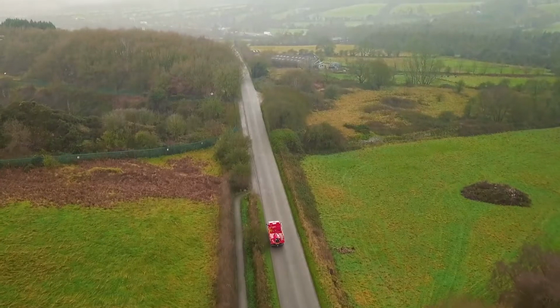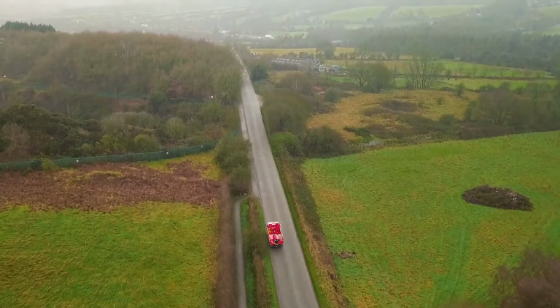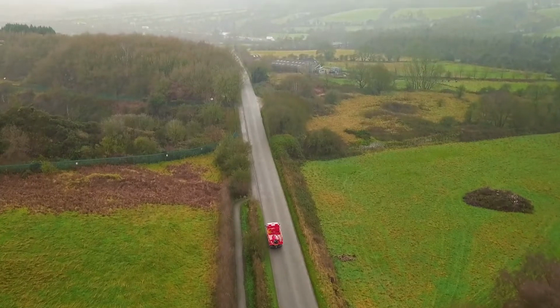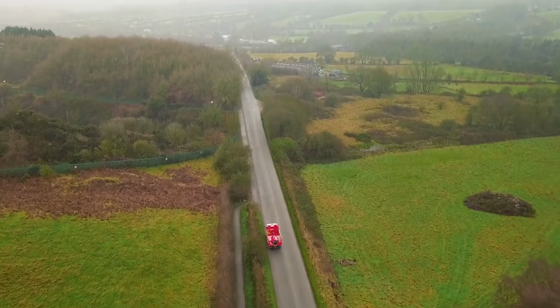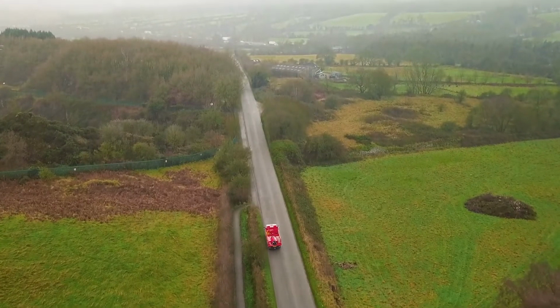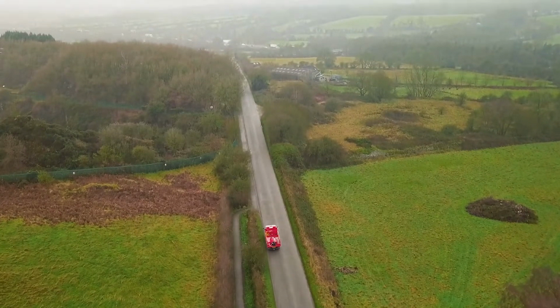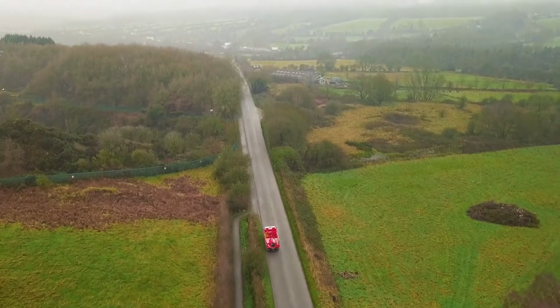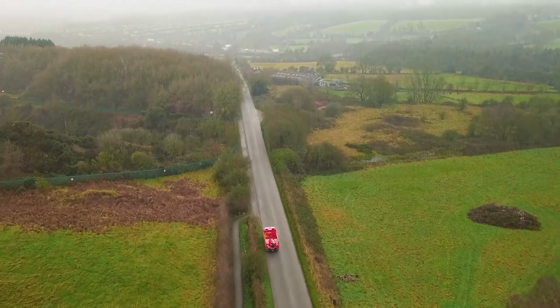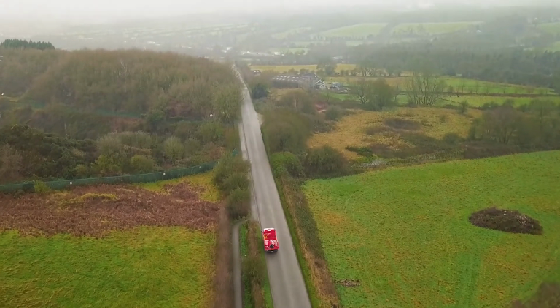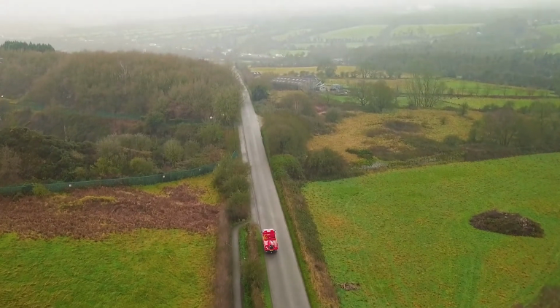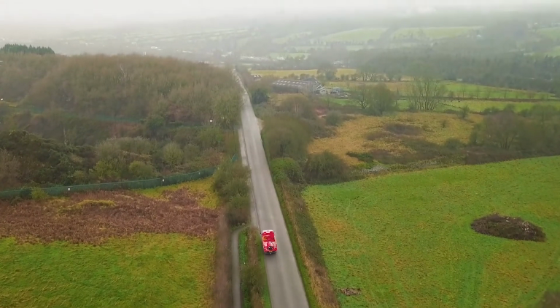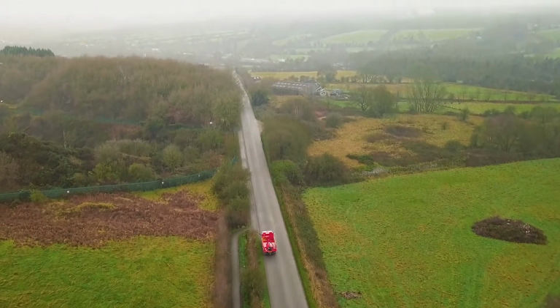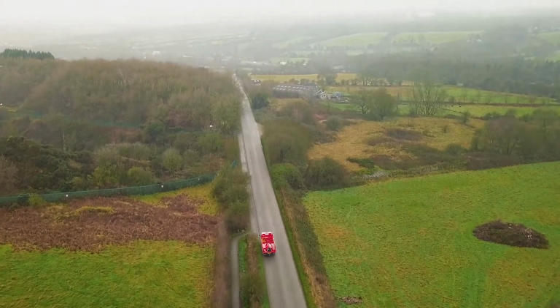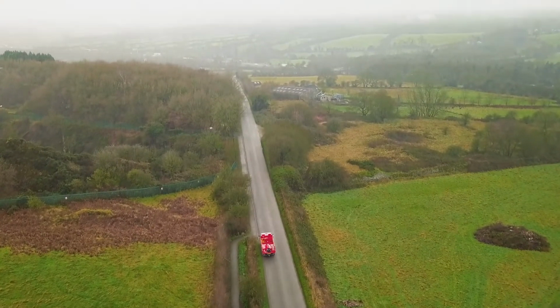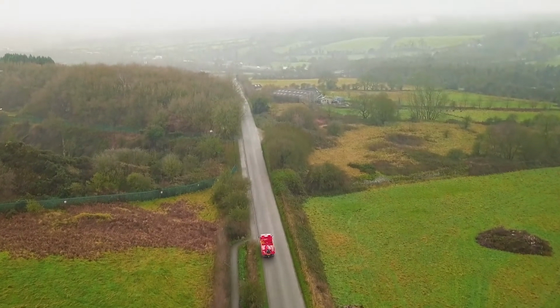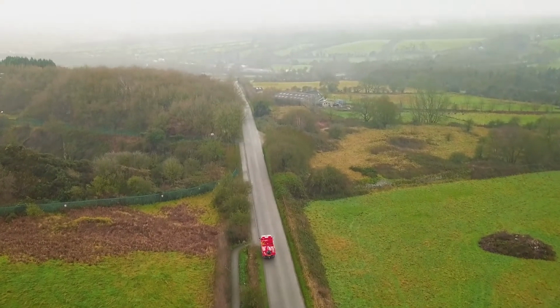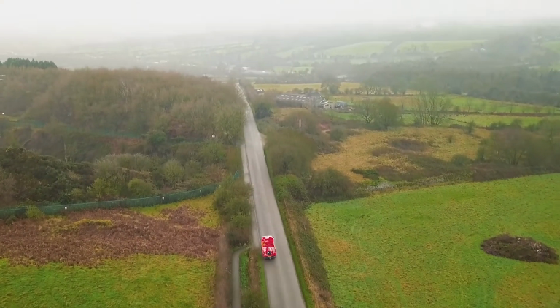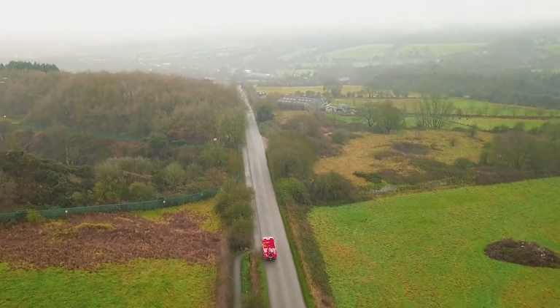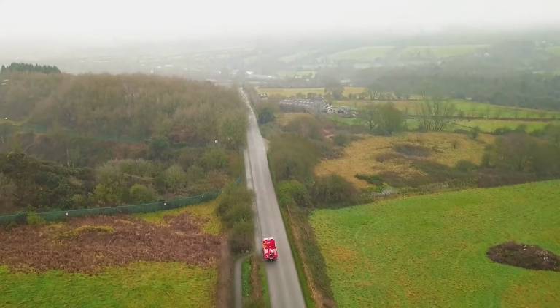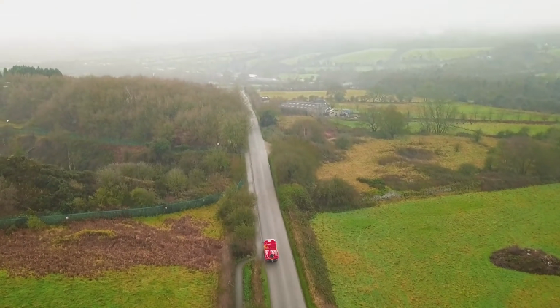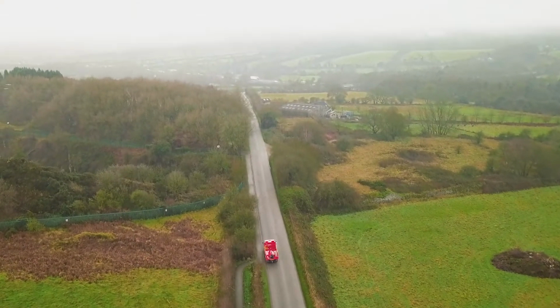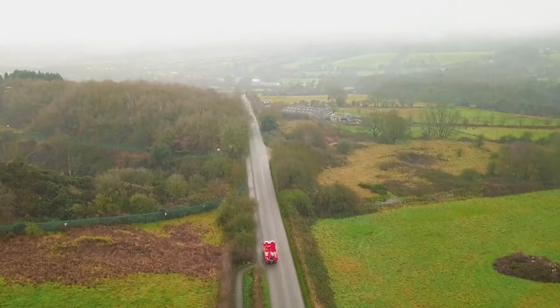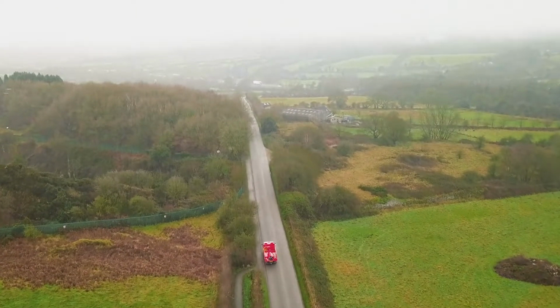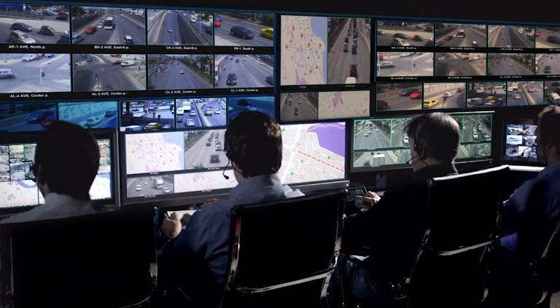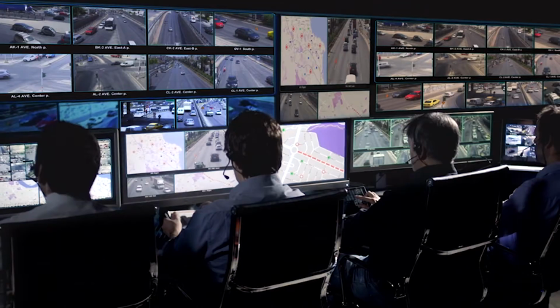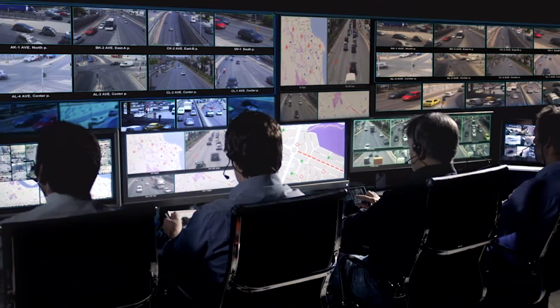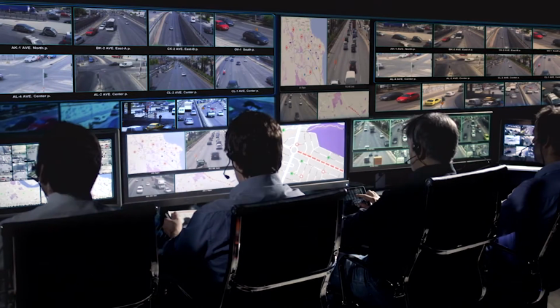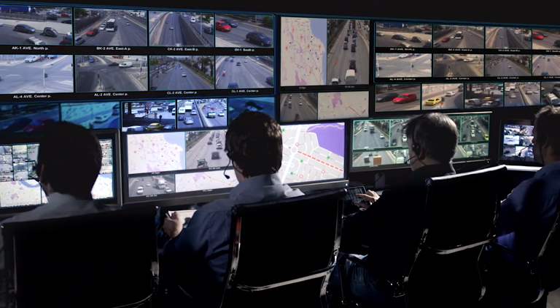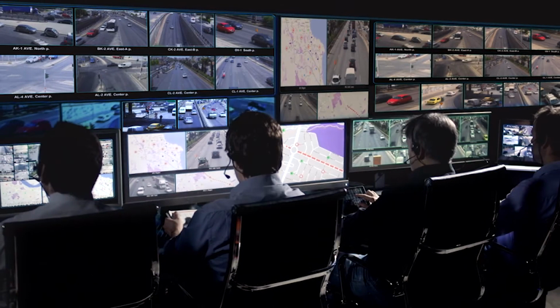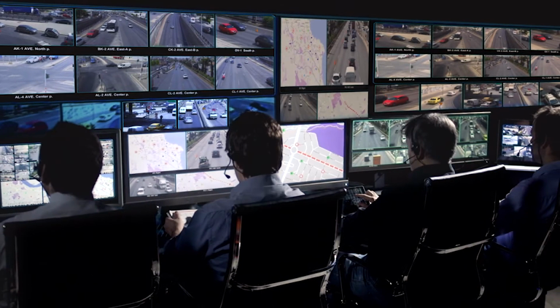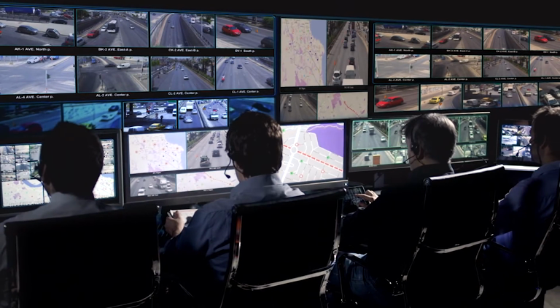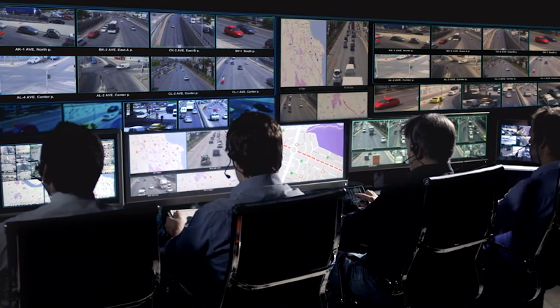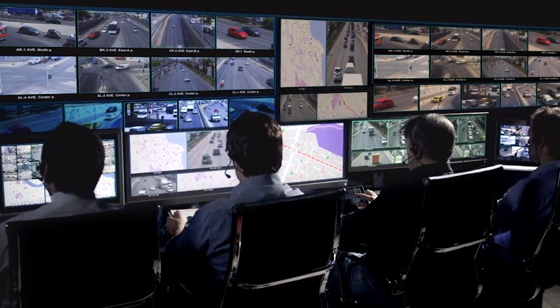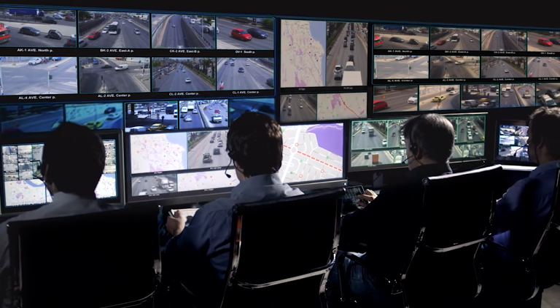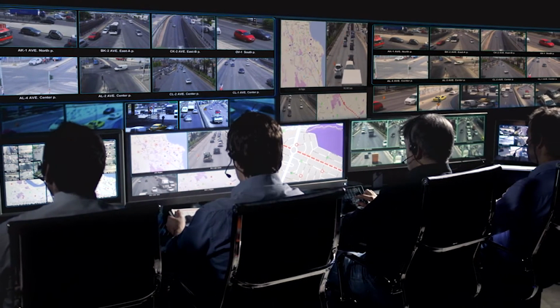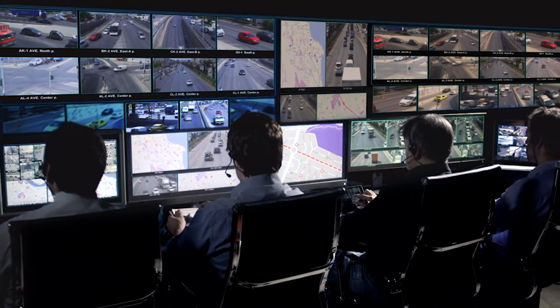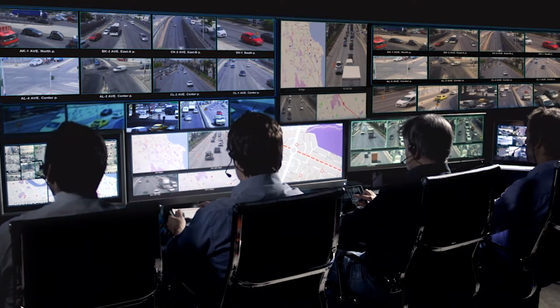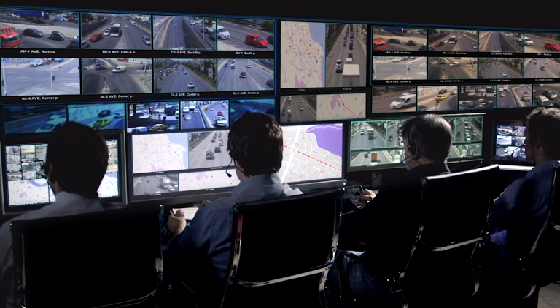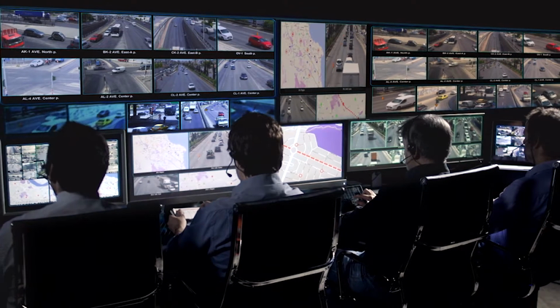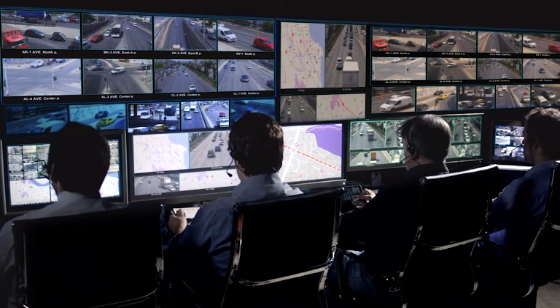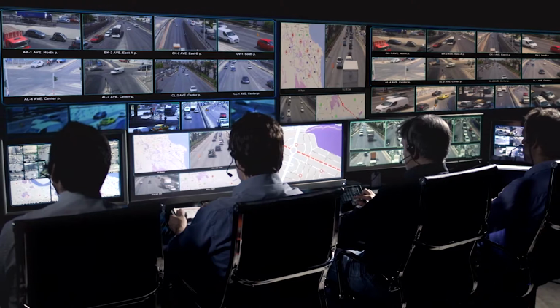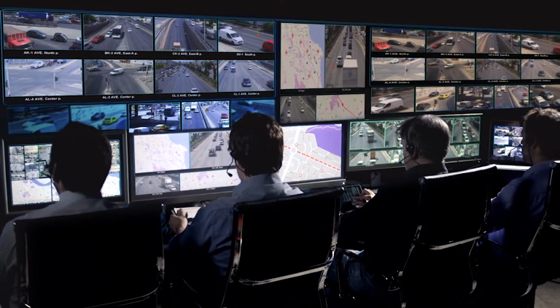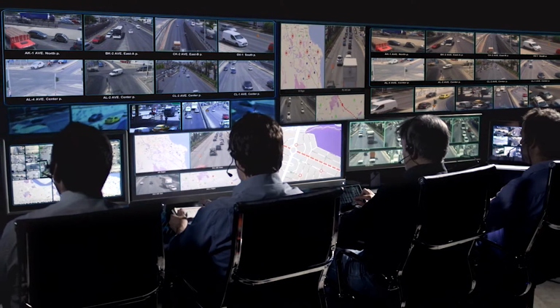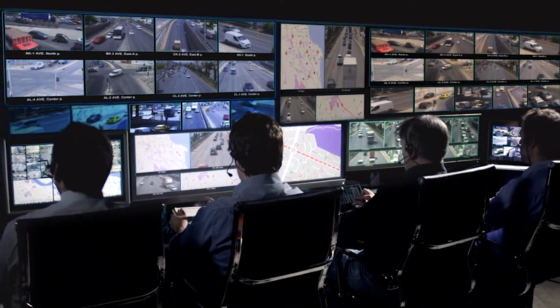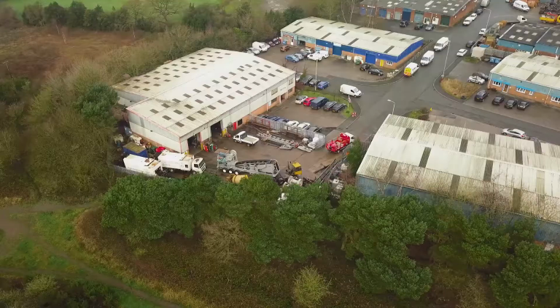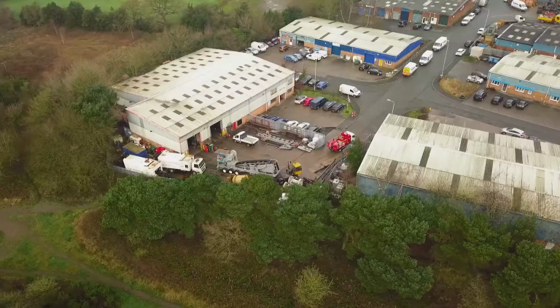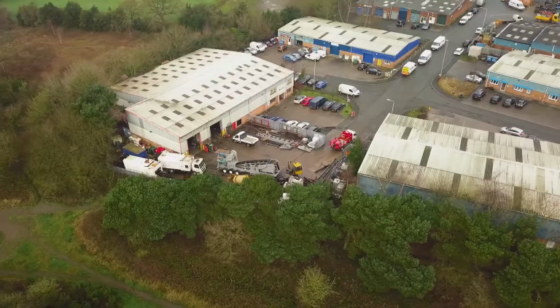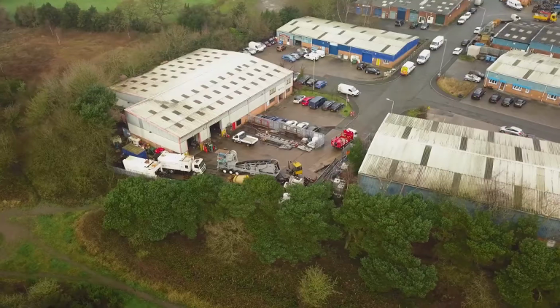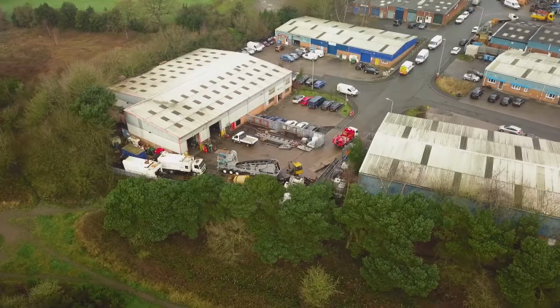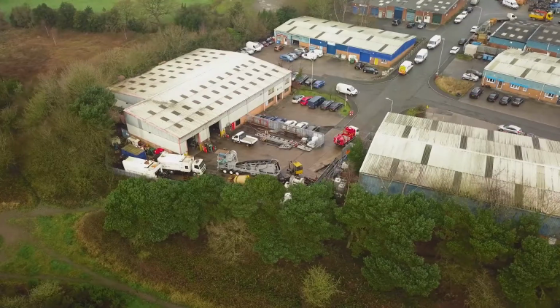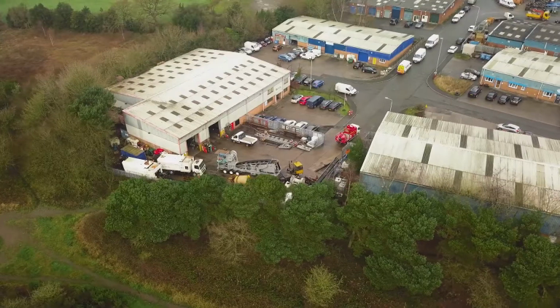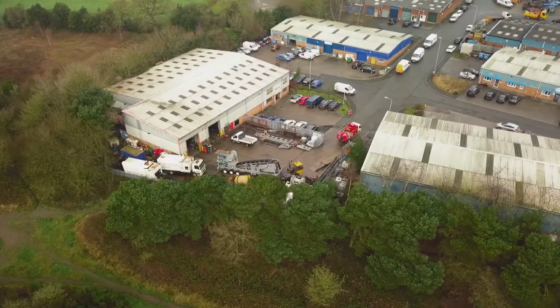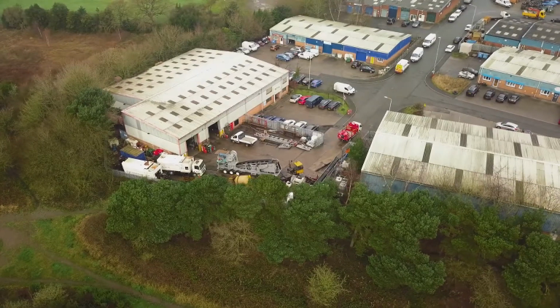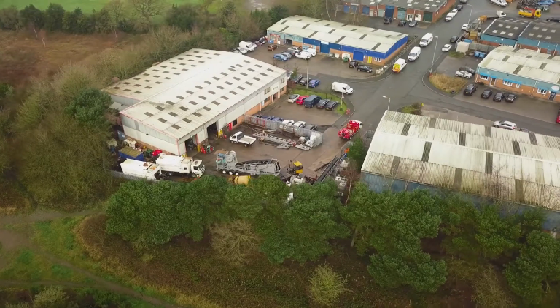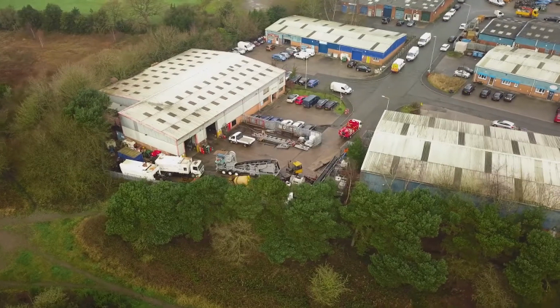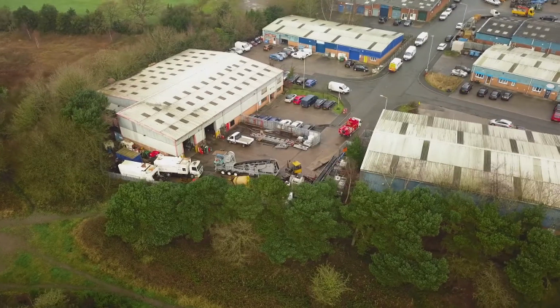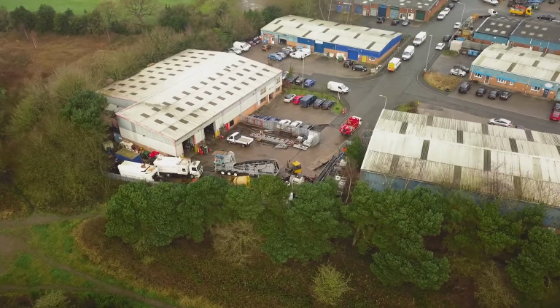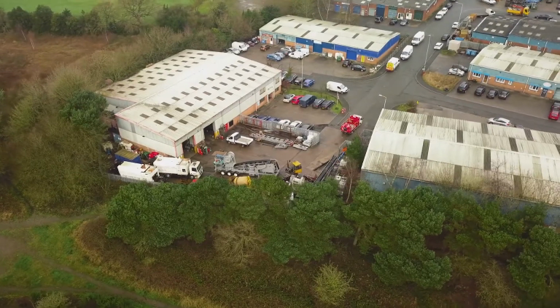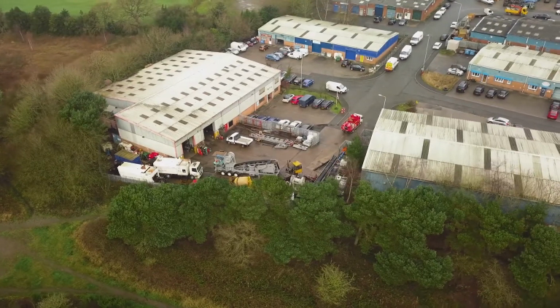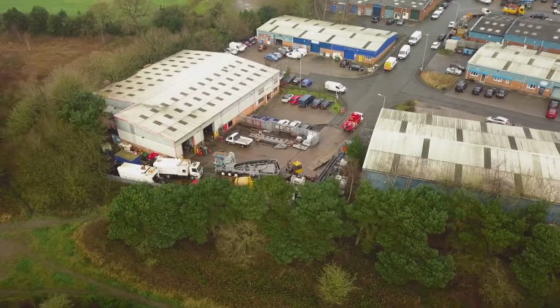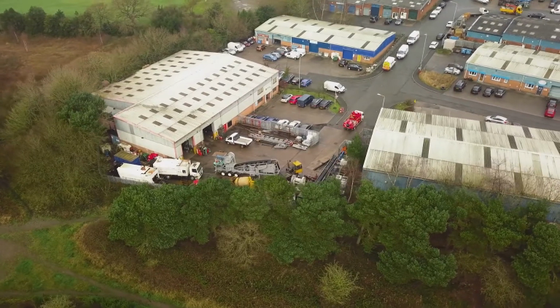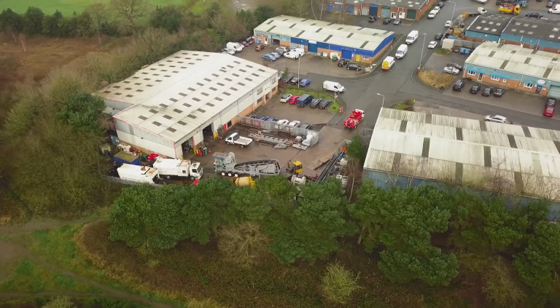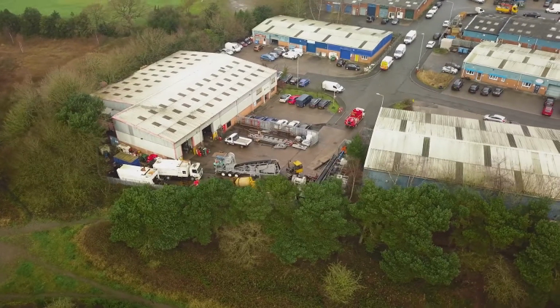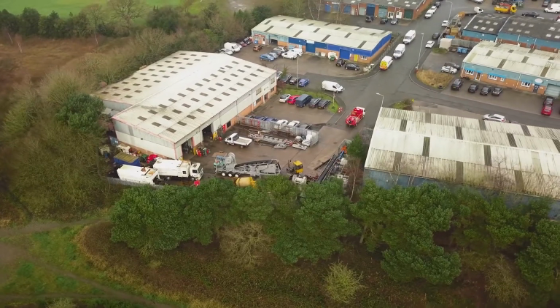Remote GPS and temperature monitoring enable central resource management to ensure maximum fleet performance.